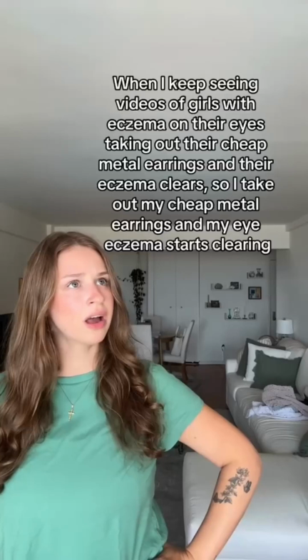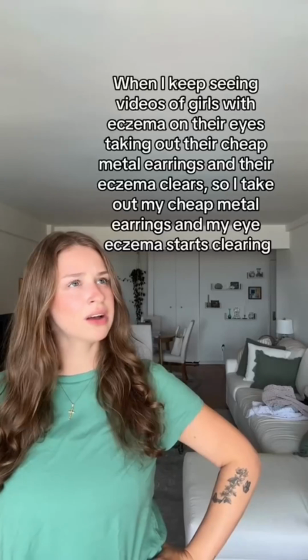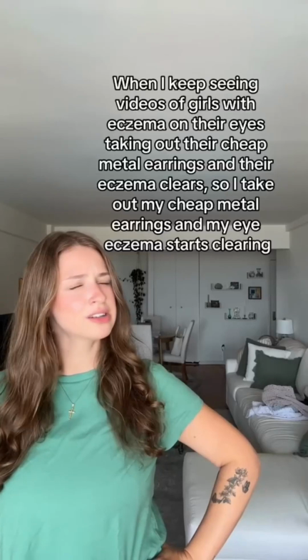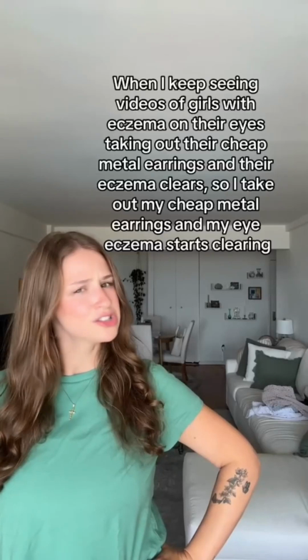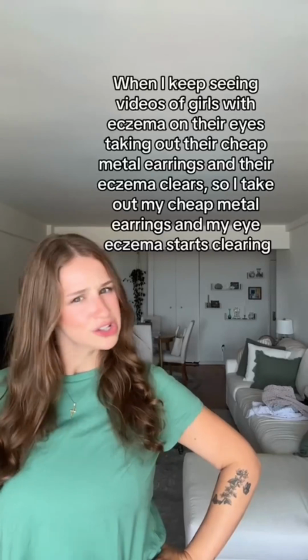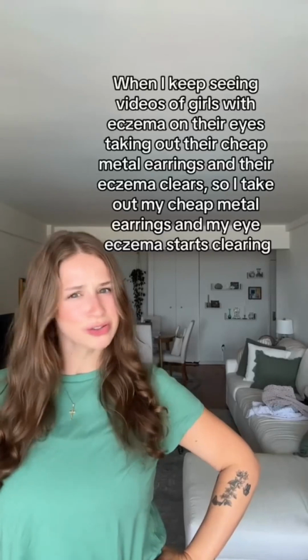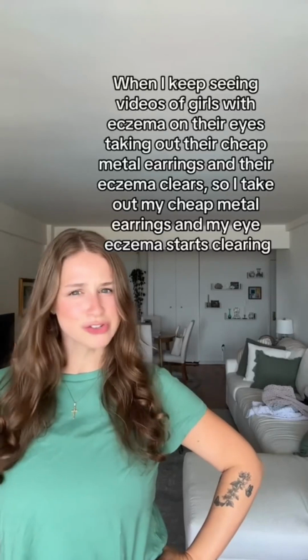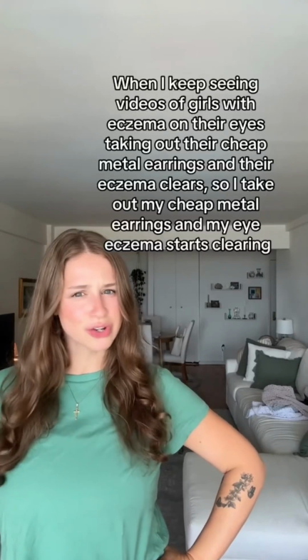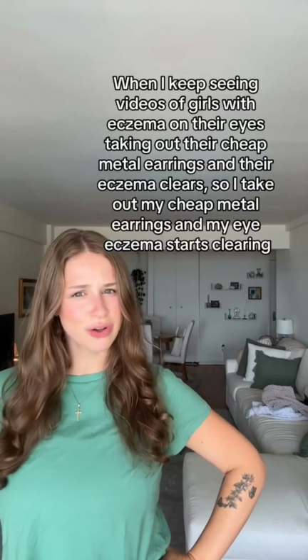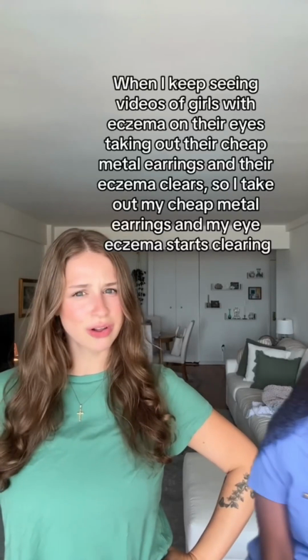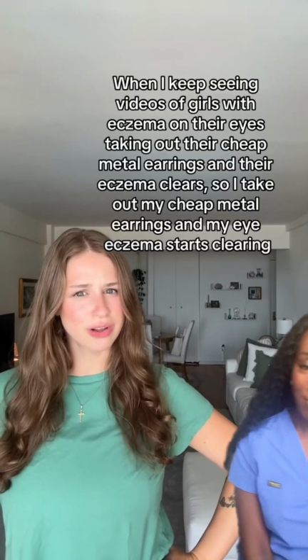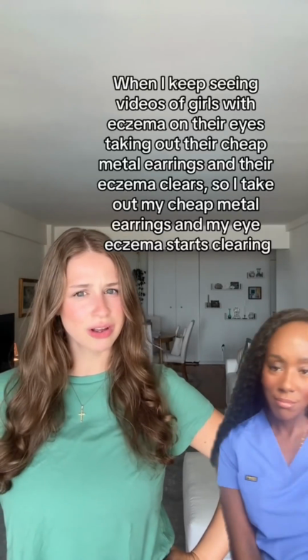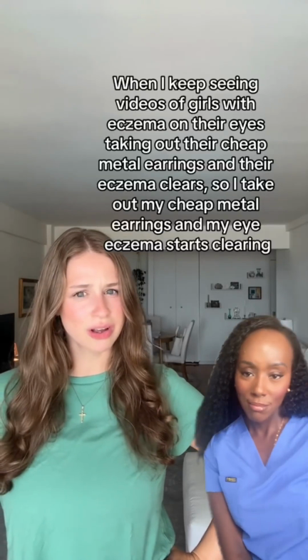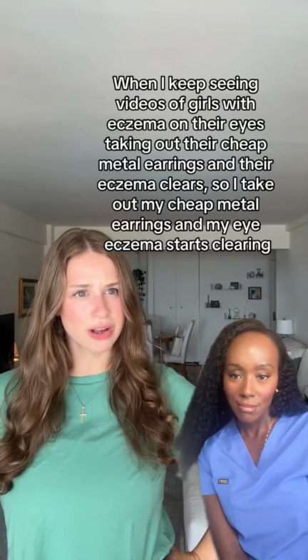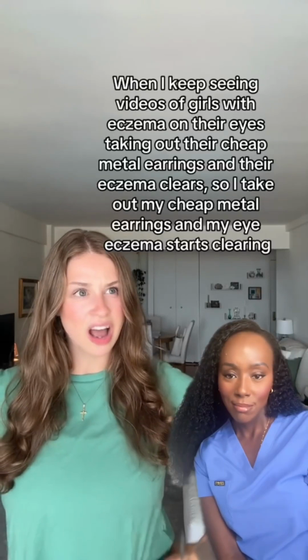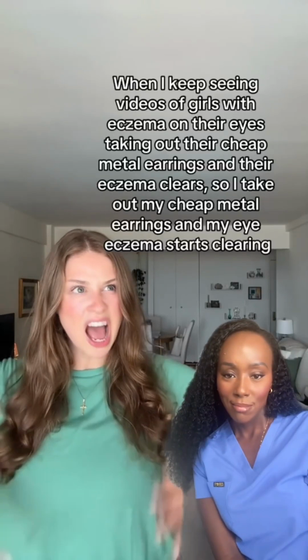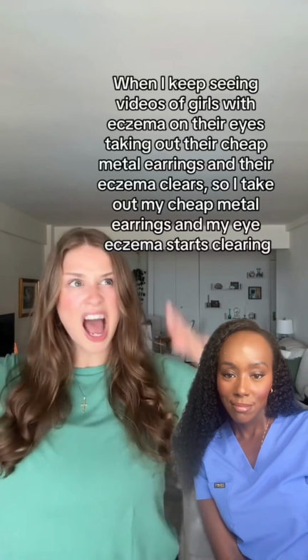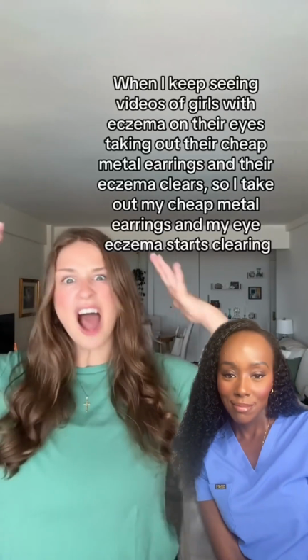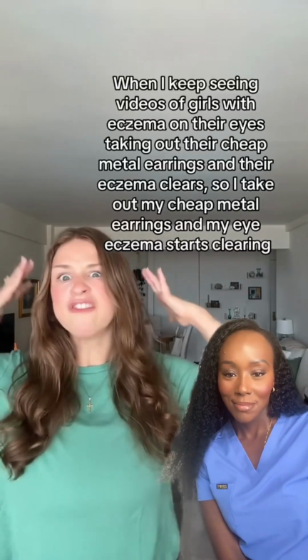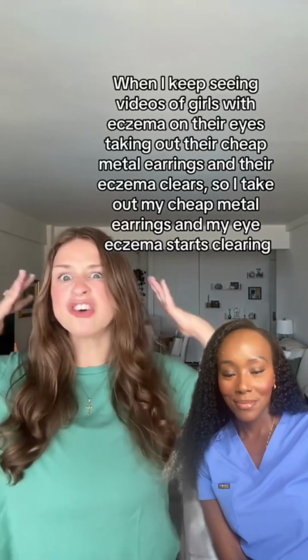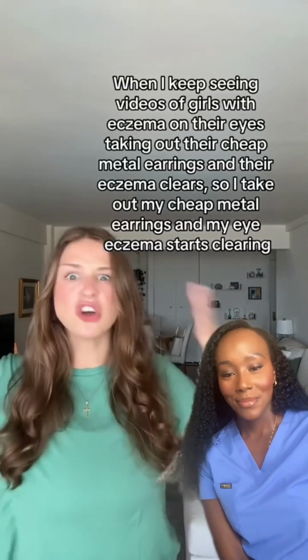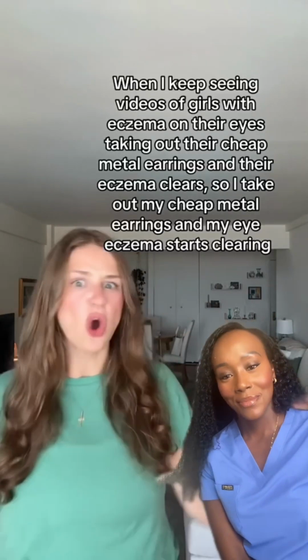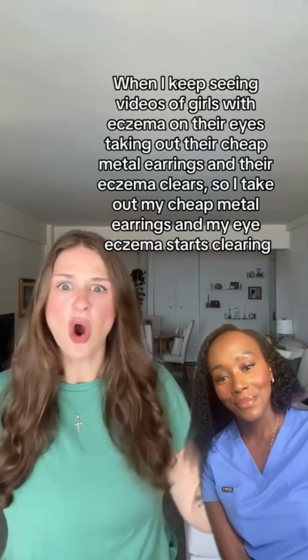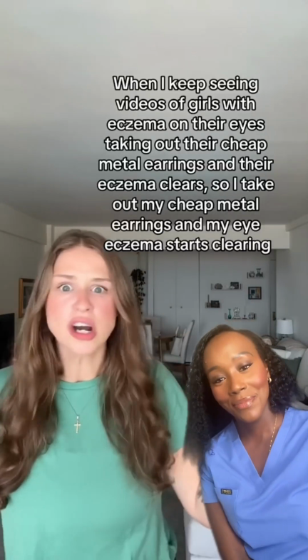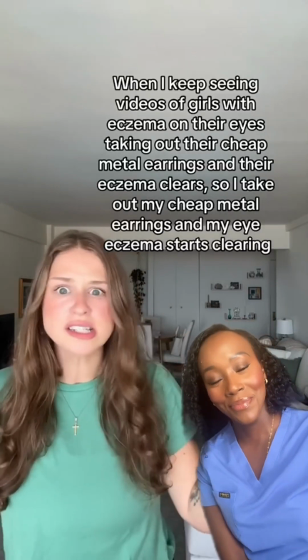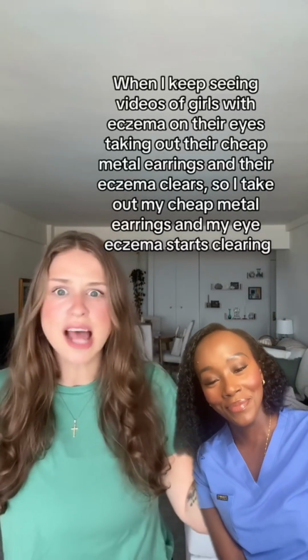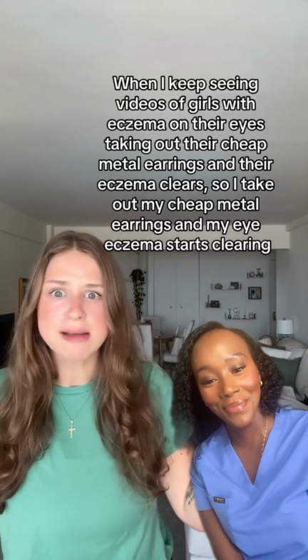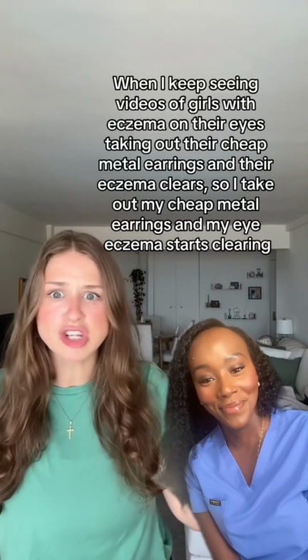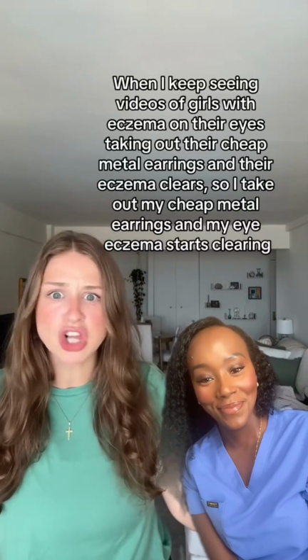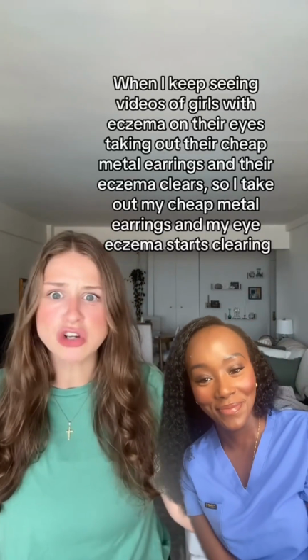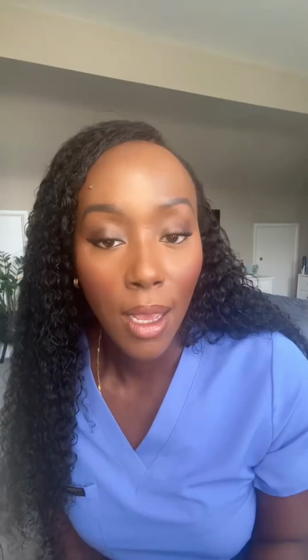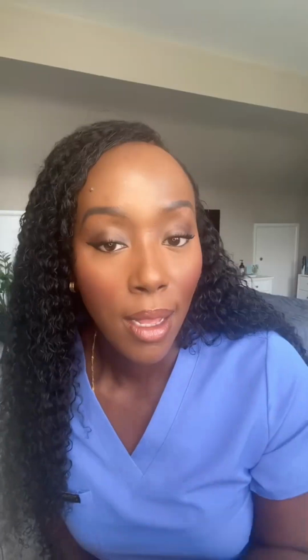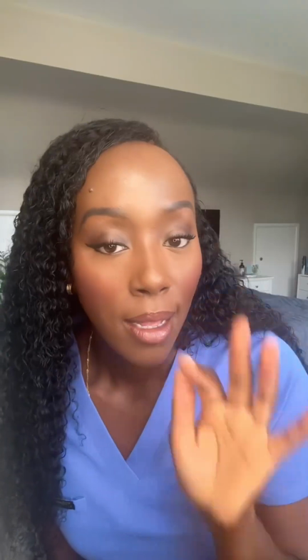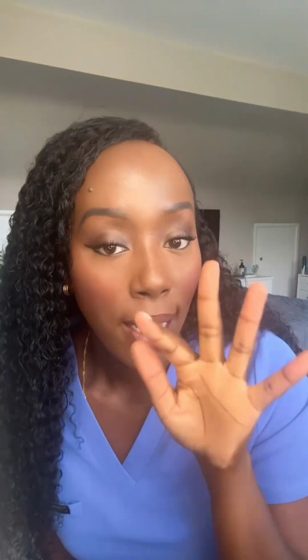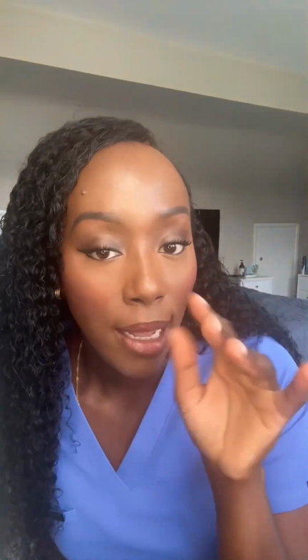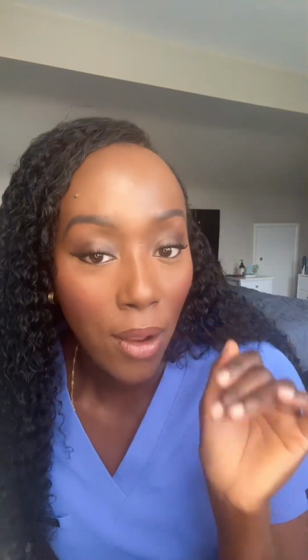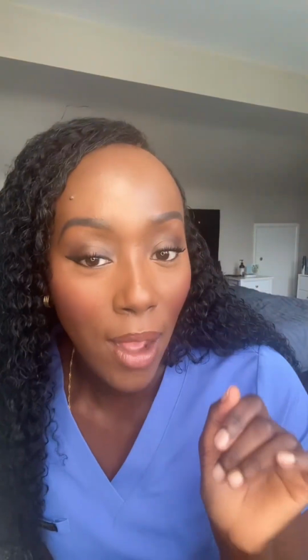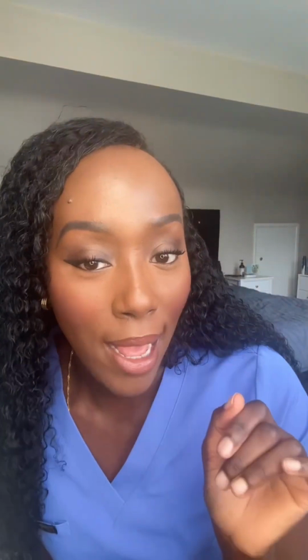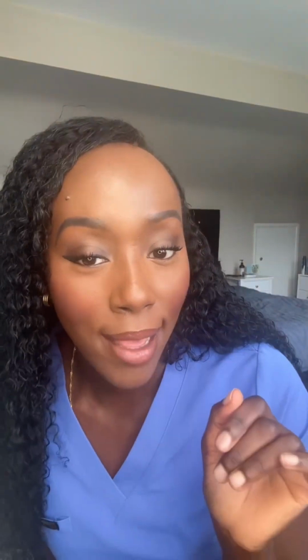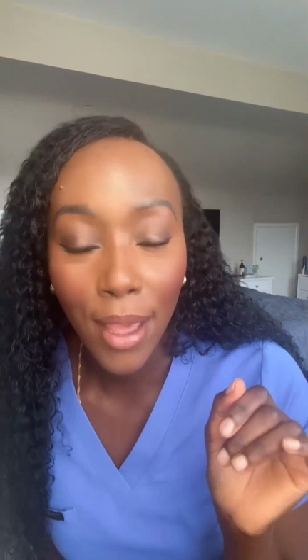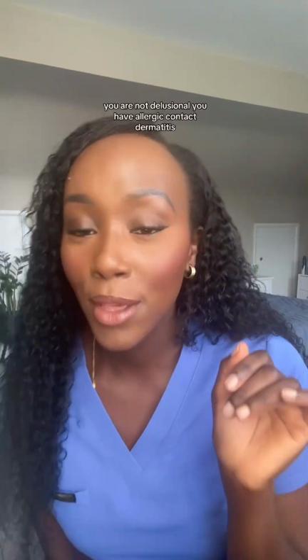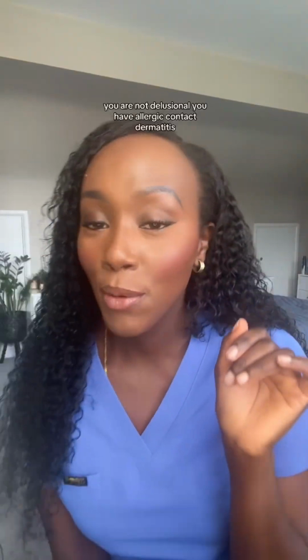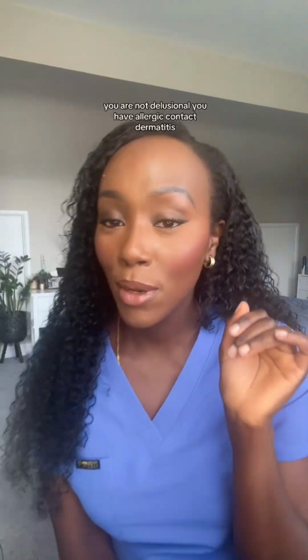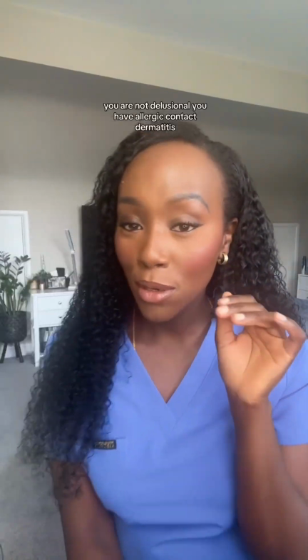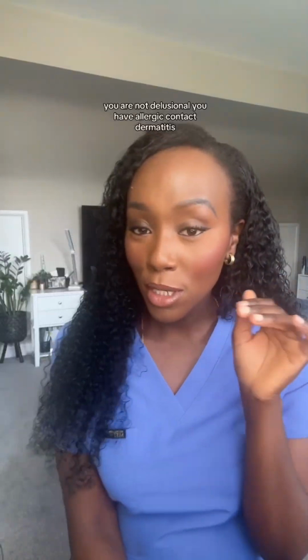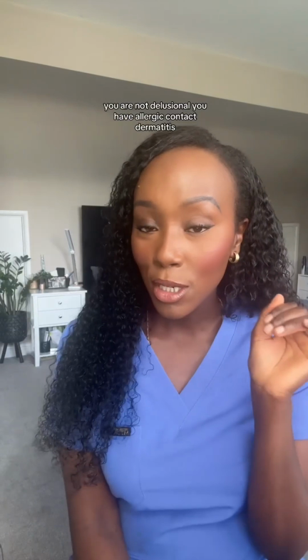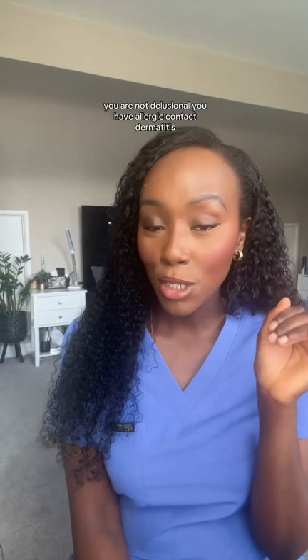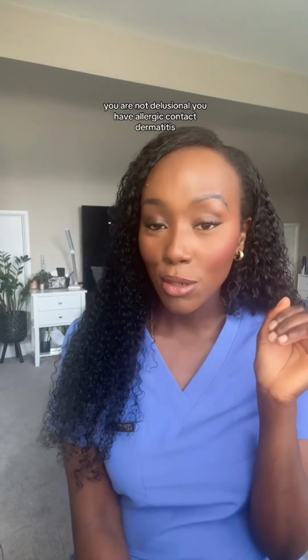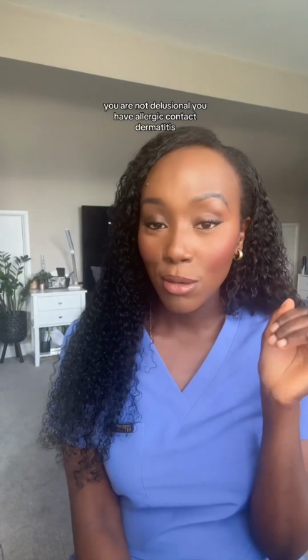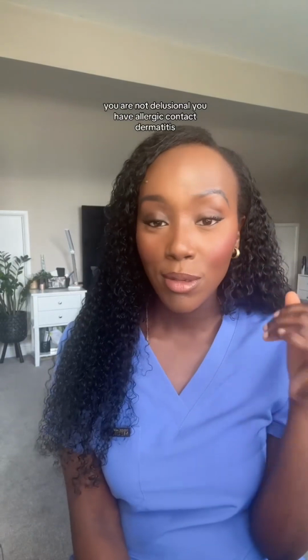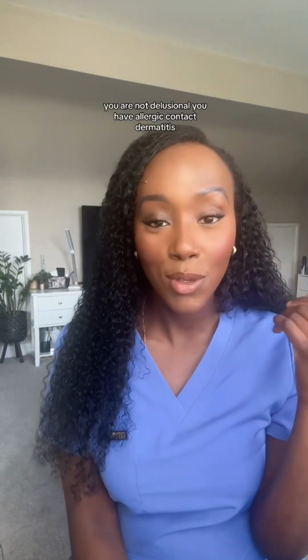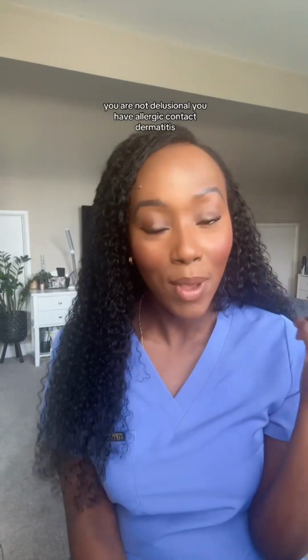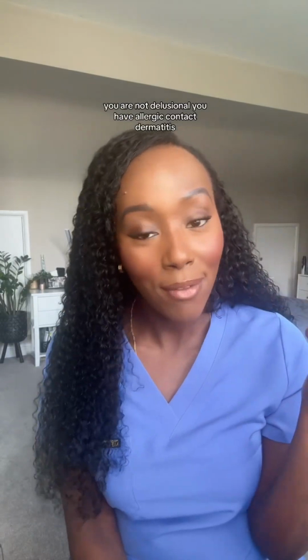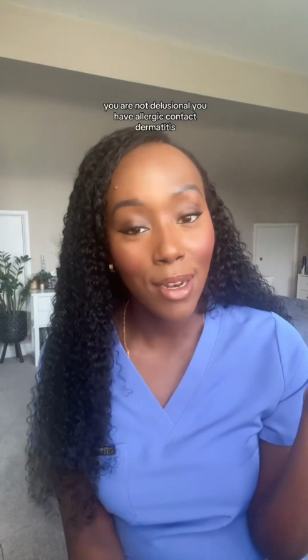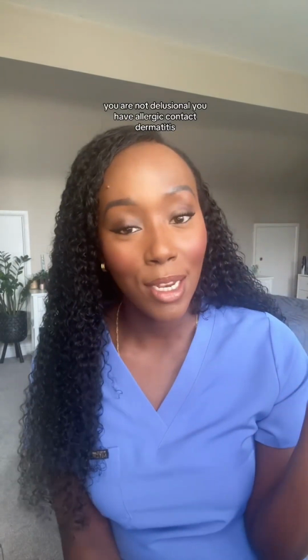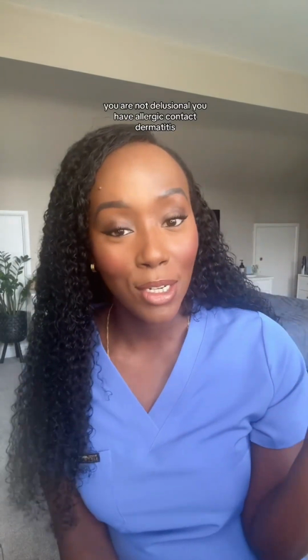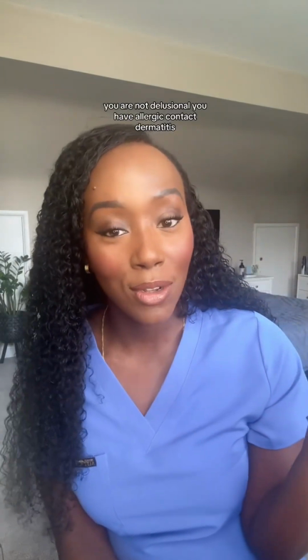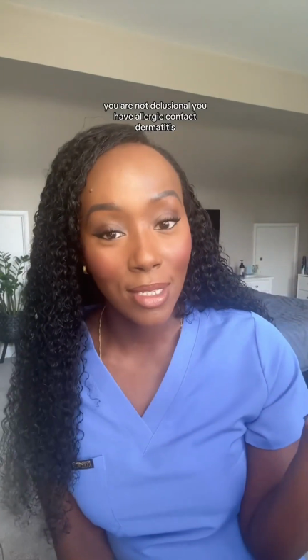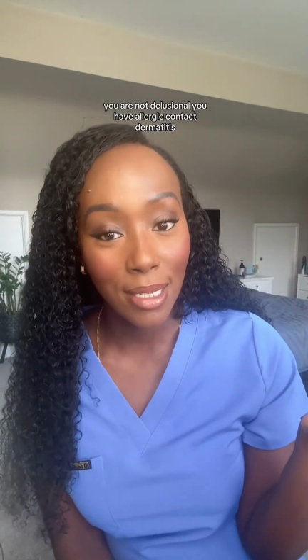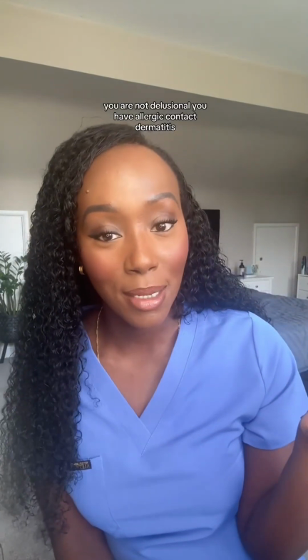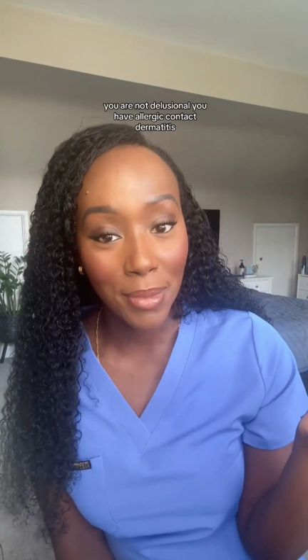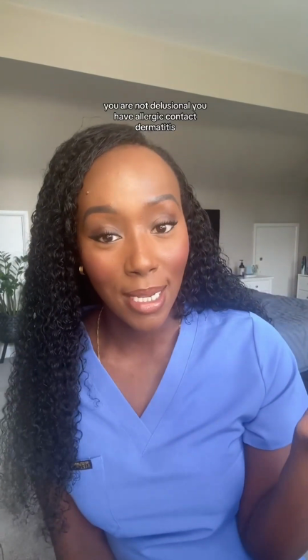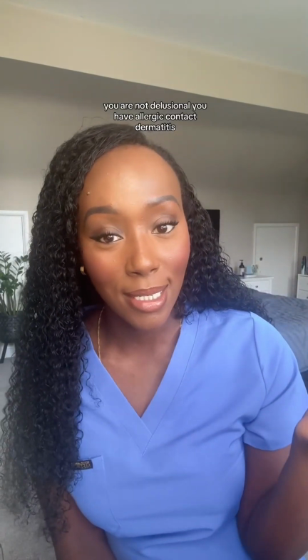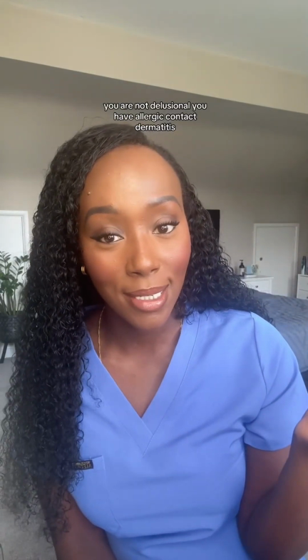Delusional? Of course I'm delusional! Hello hi, you are not delusional — you have allergic contact dermatitis.